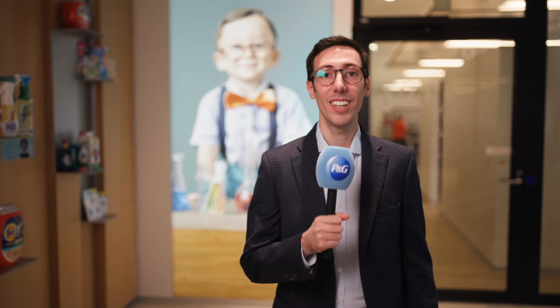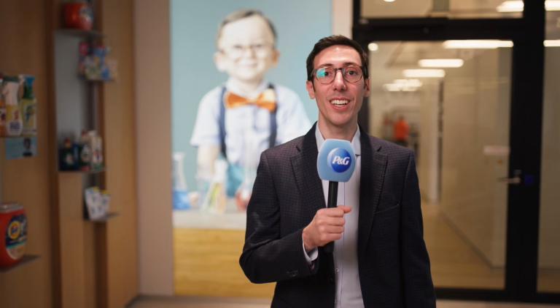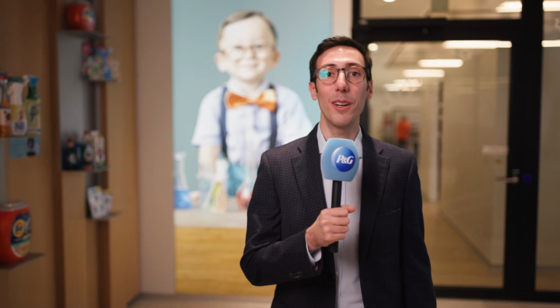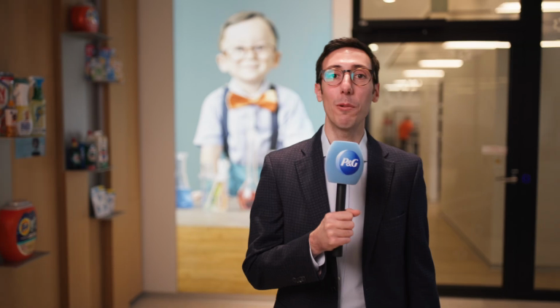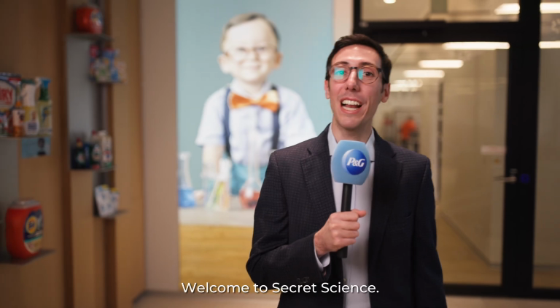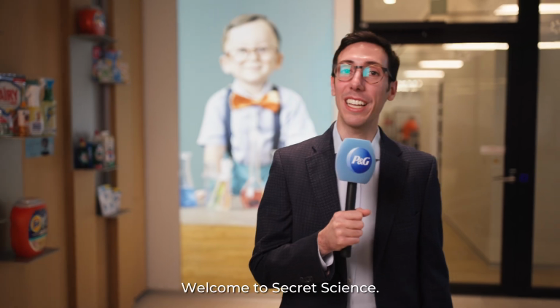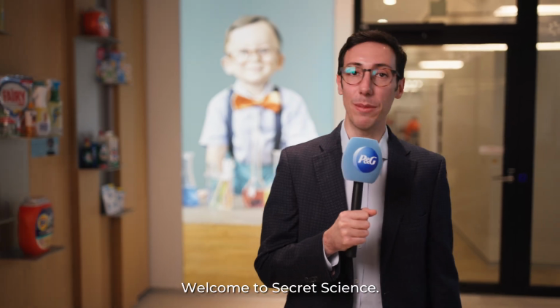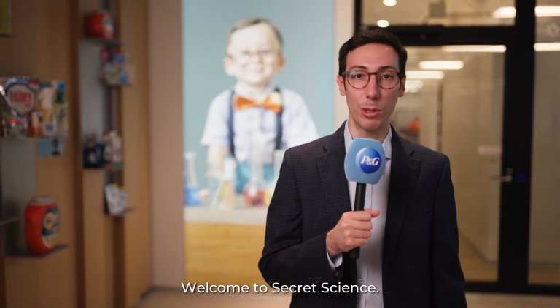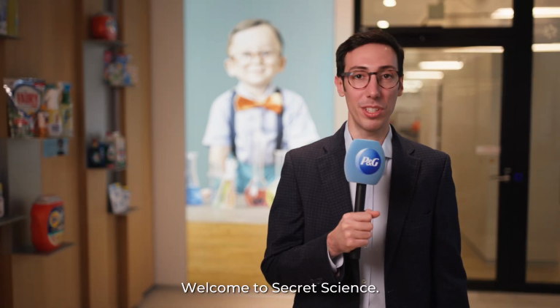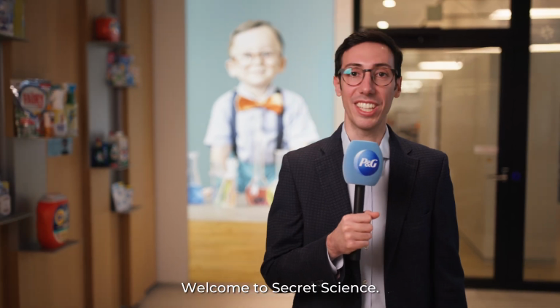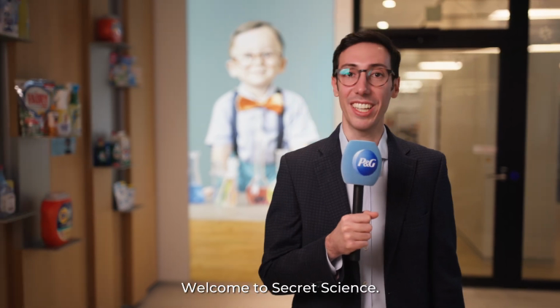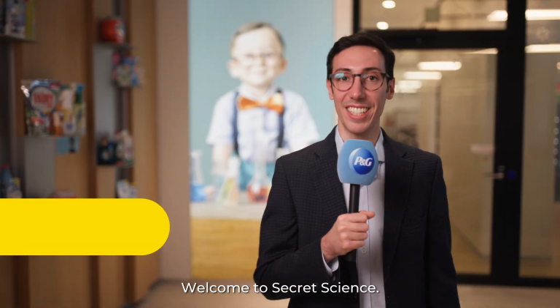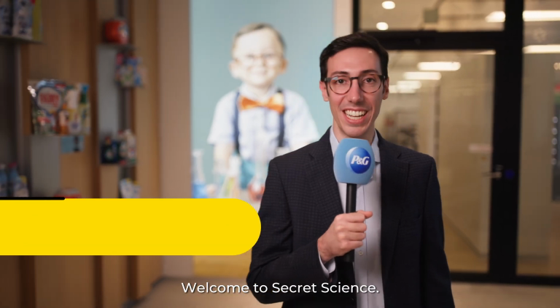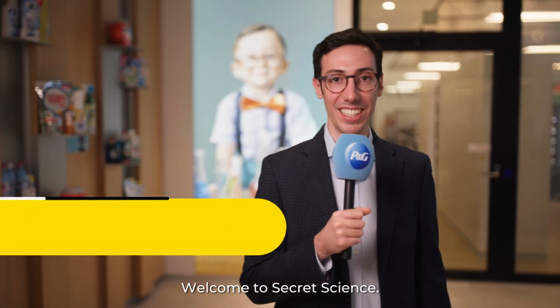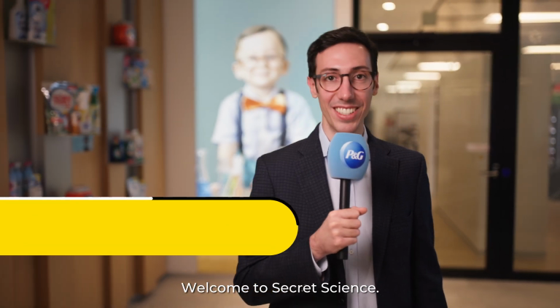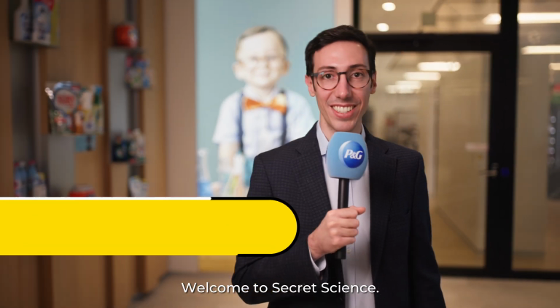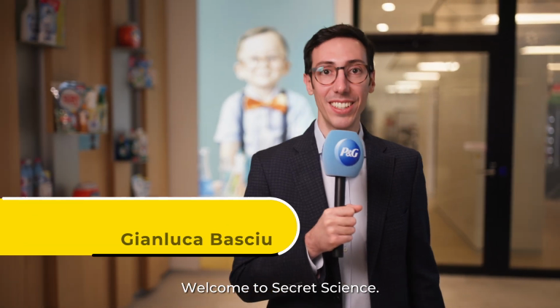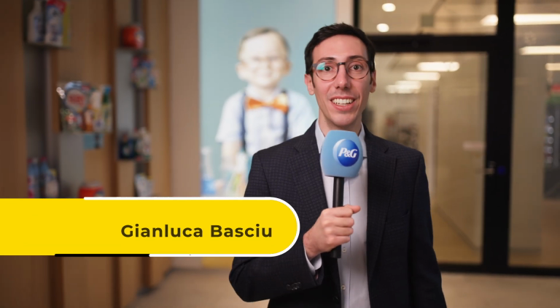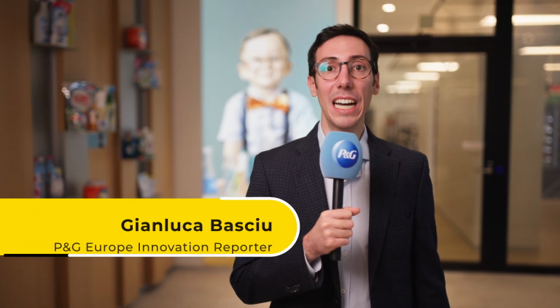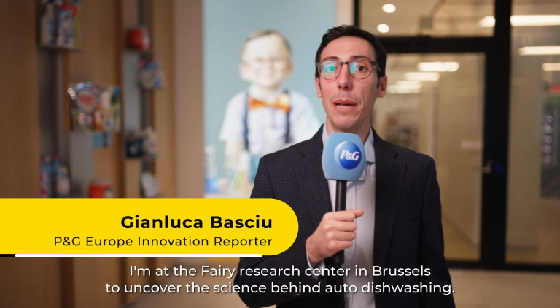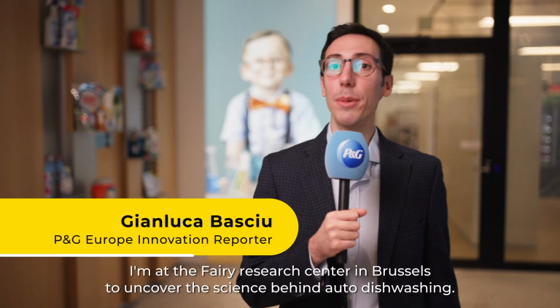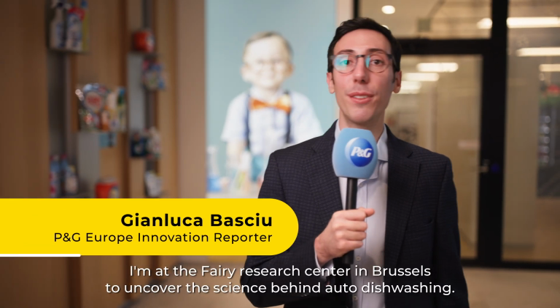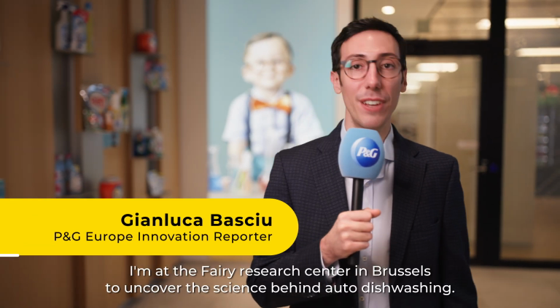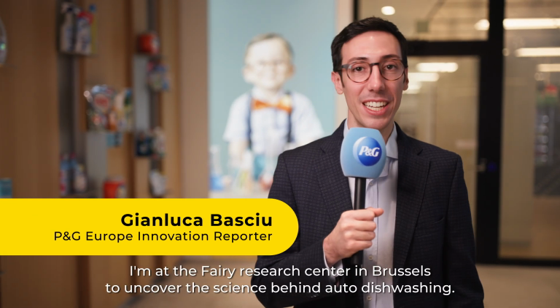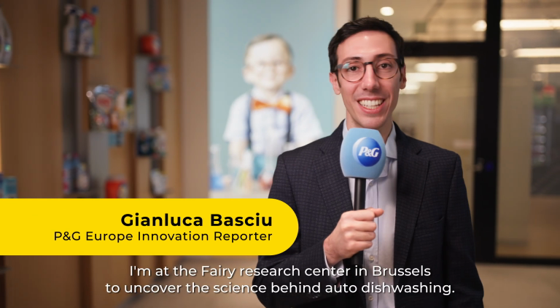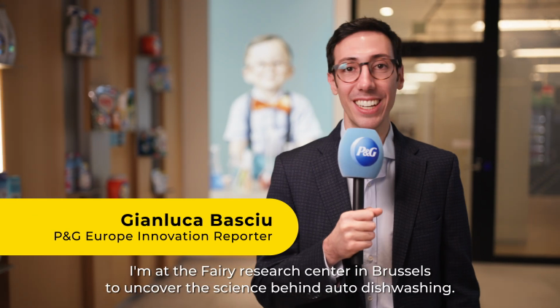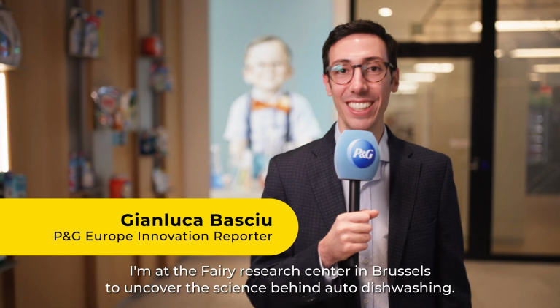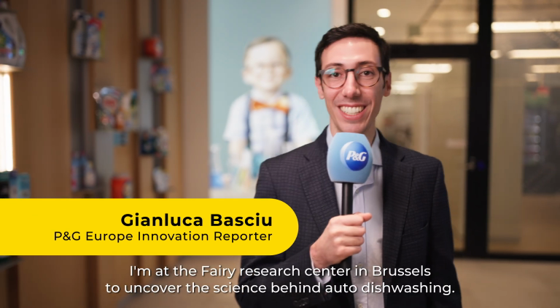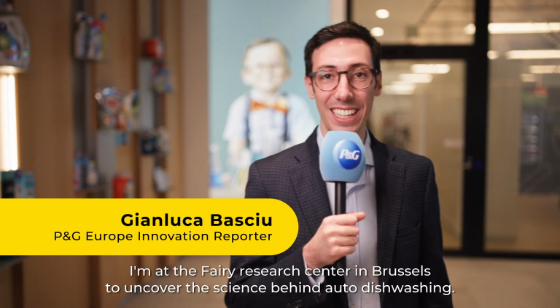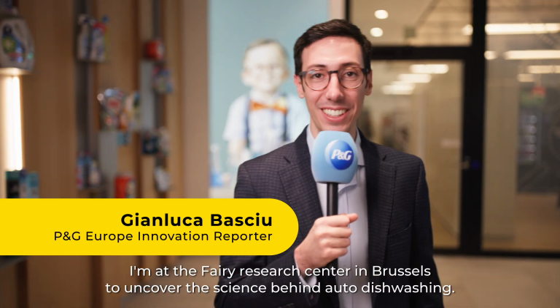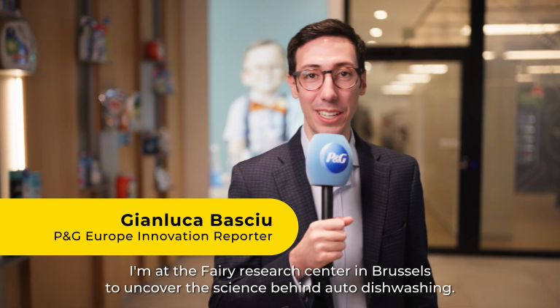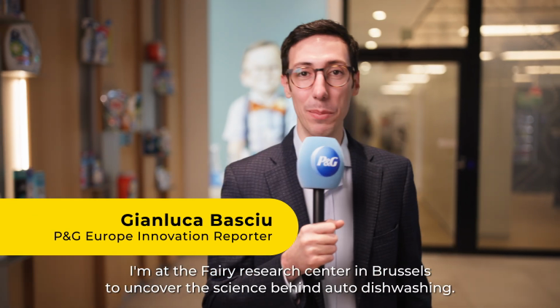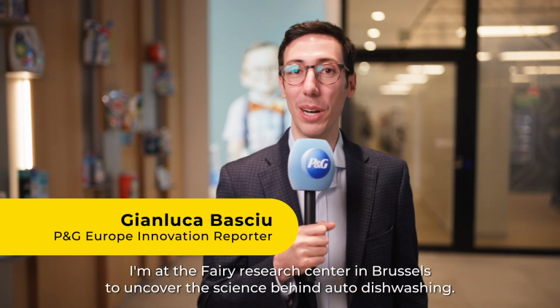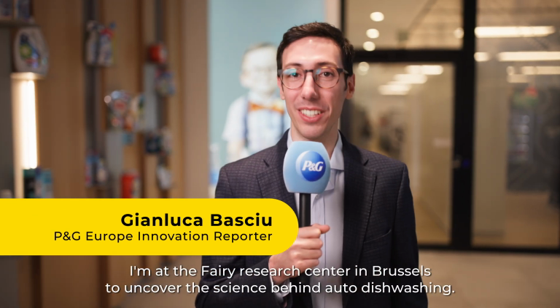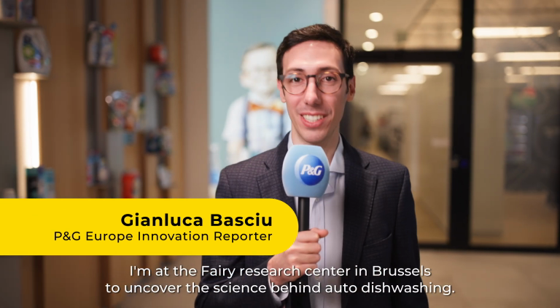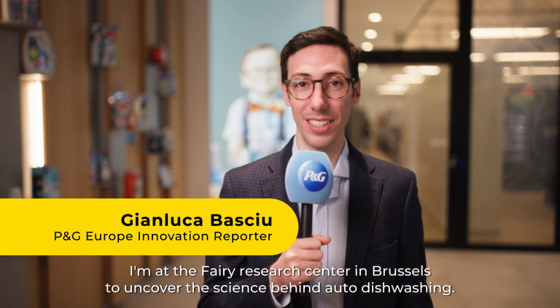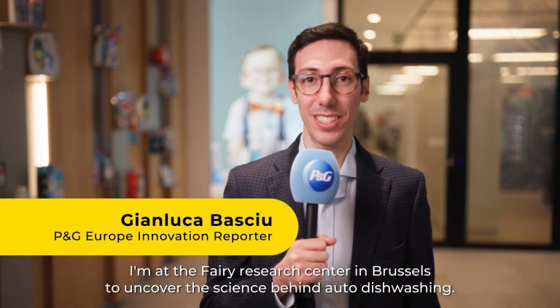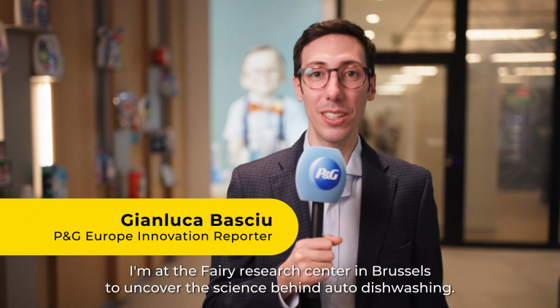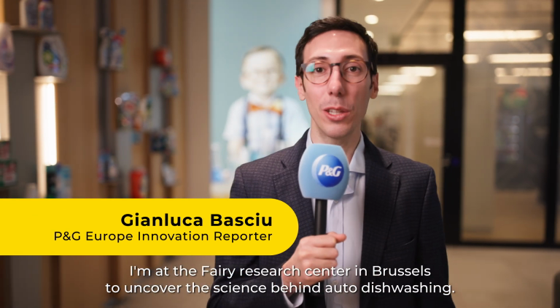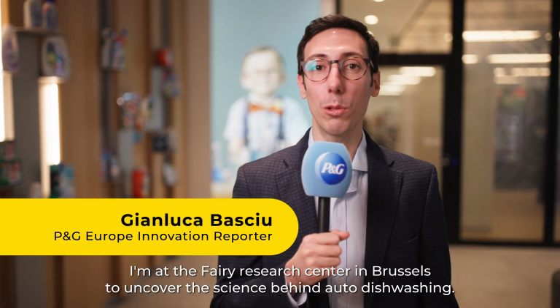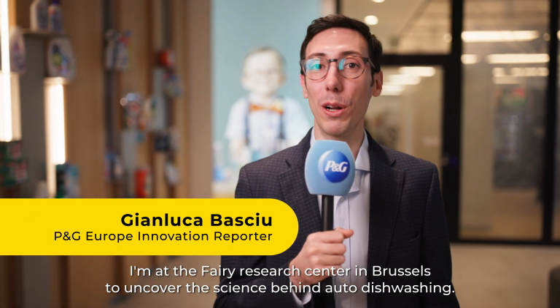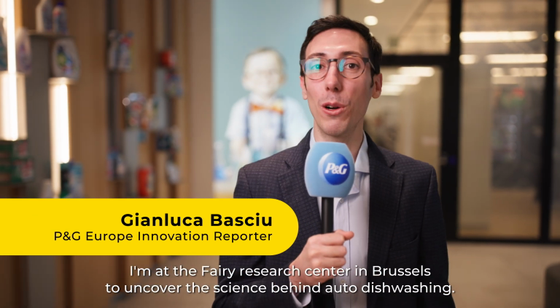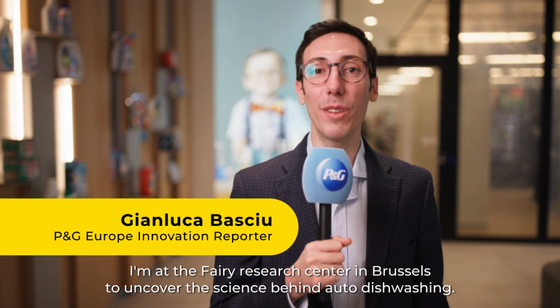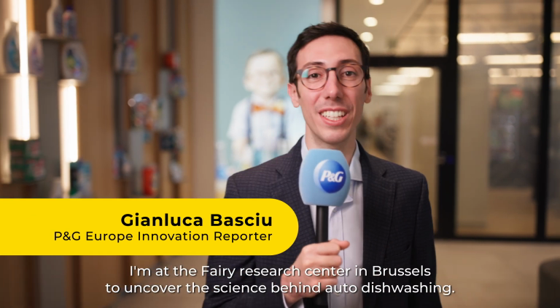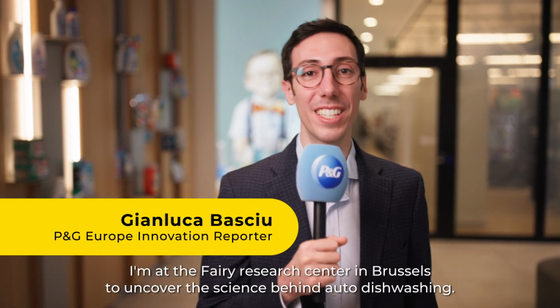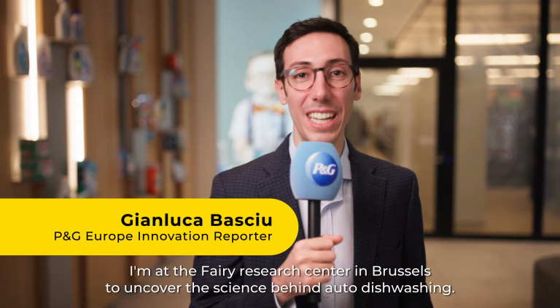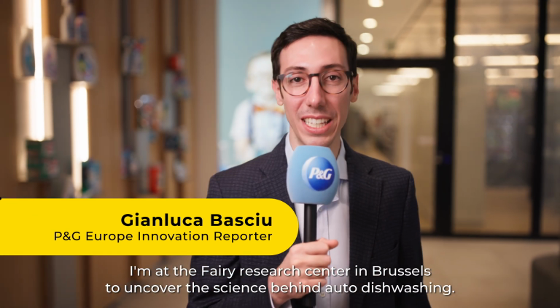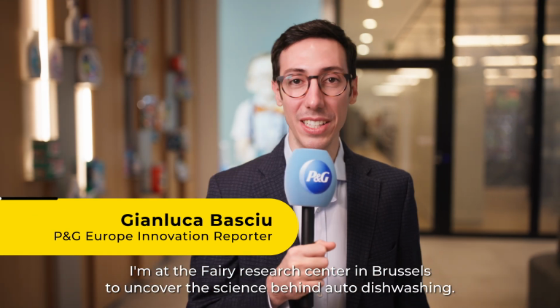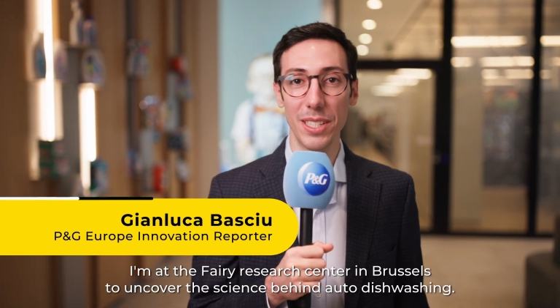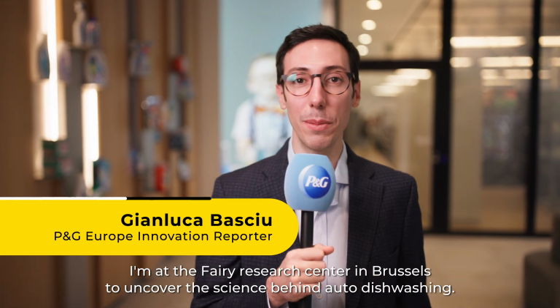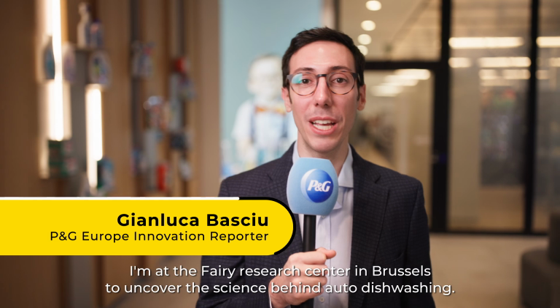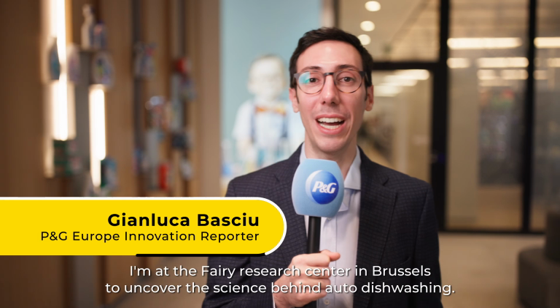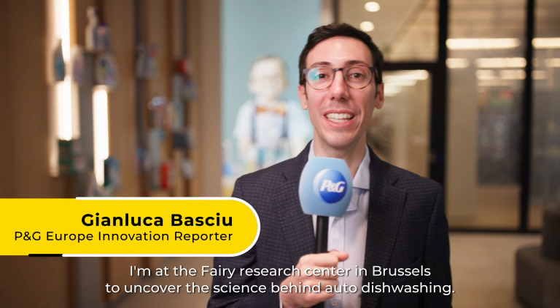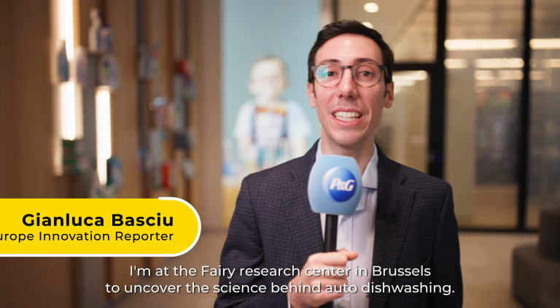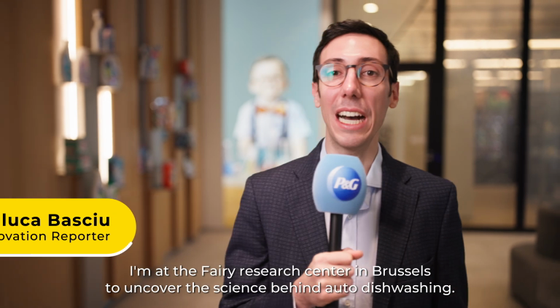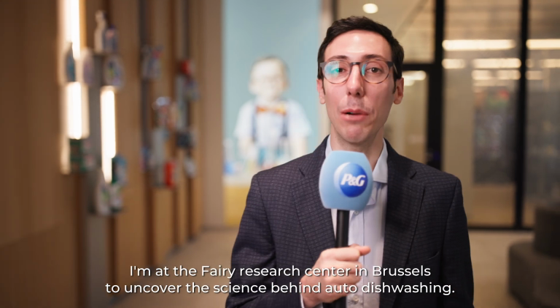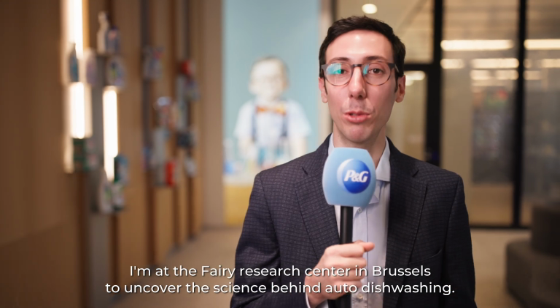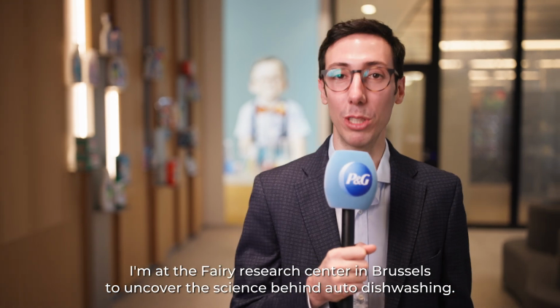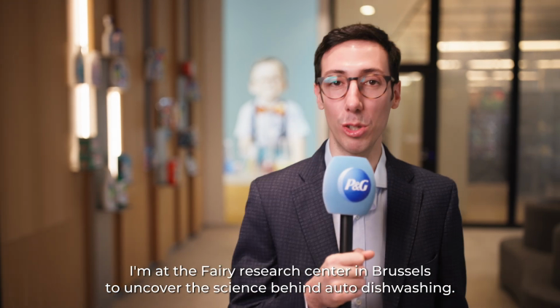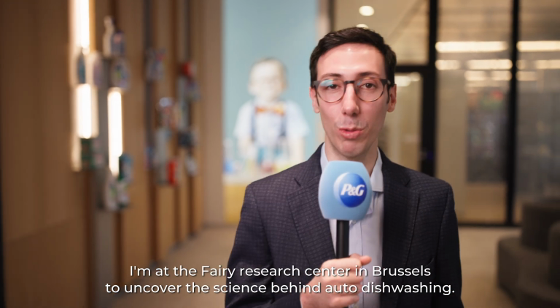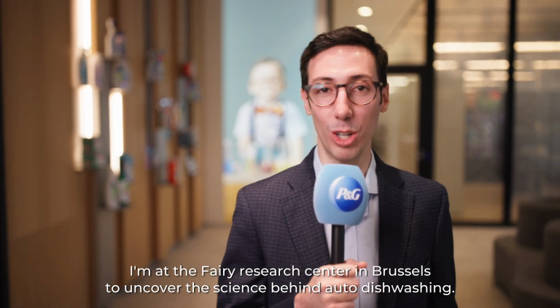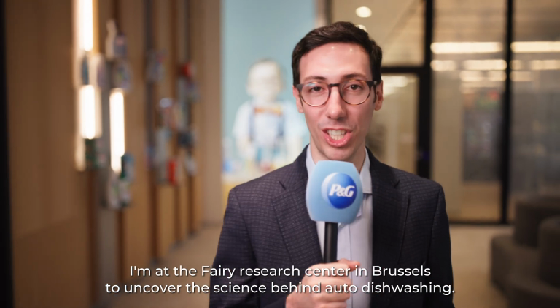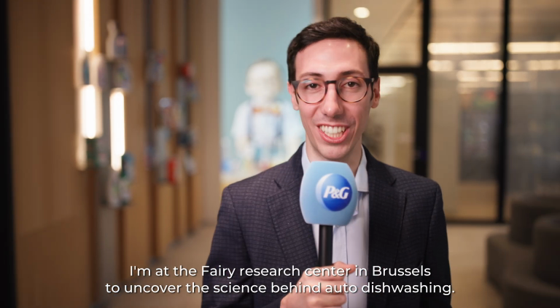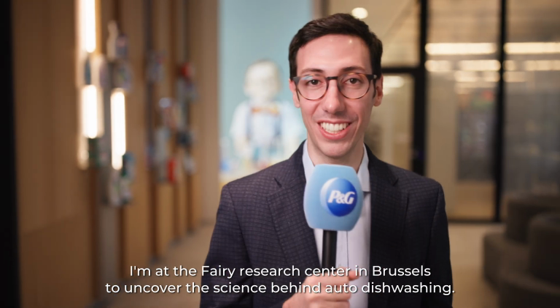Welcome to Secret Science. I'm at the Finish Research Center in Brussels to uncover the science behind auto-dishwashing.